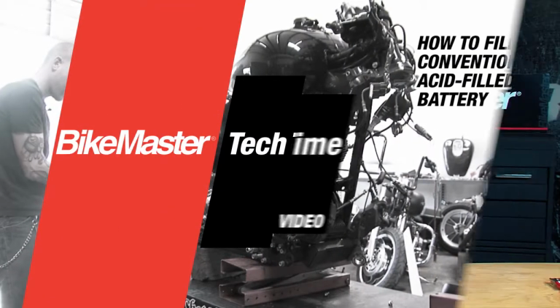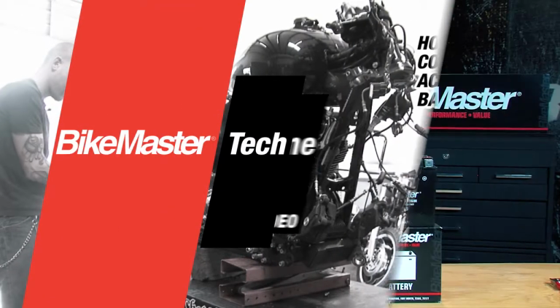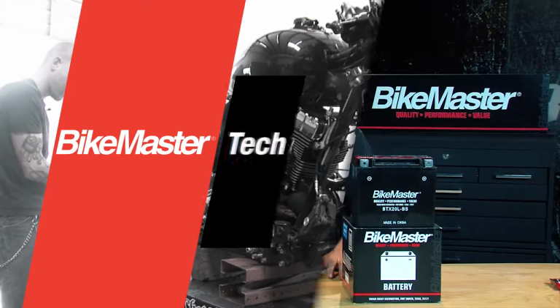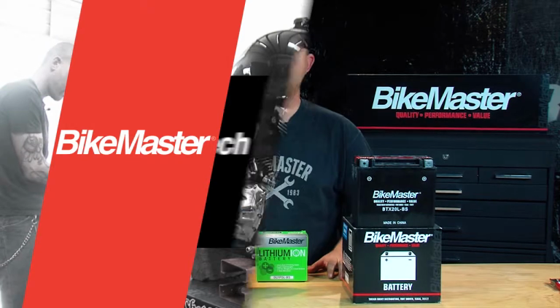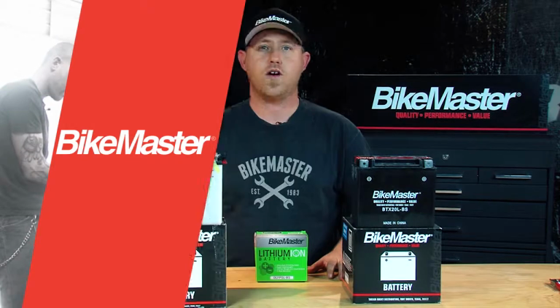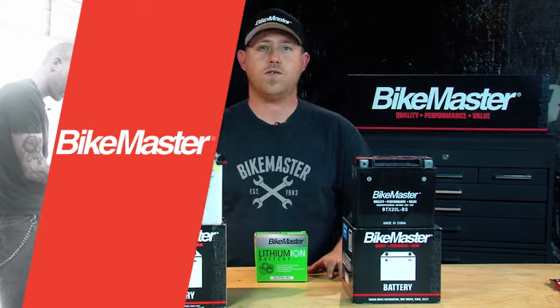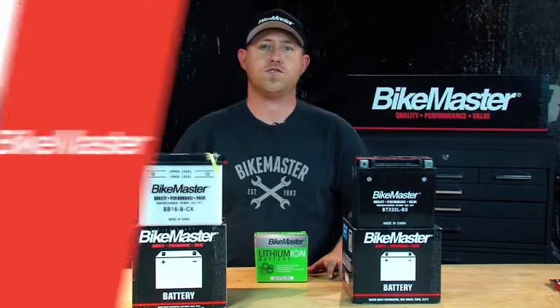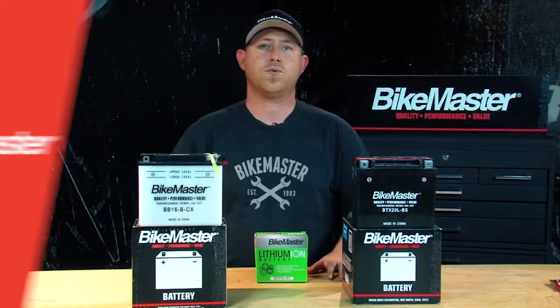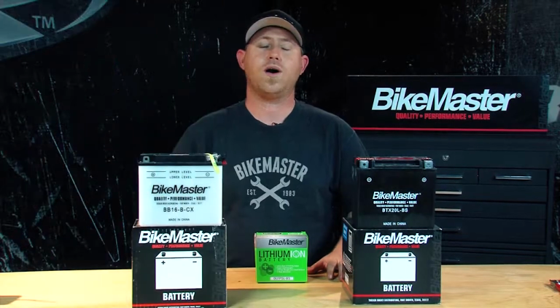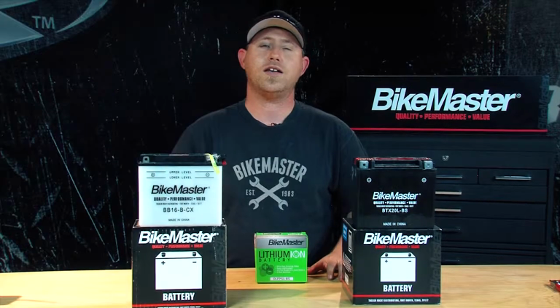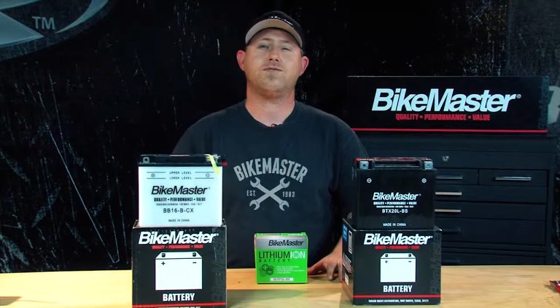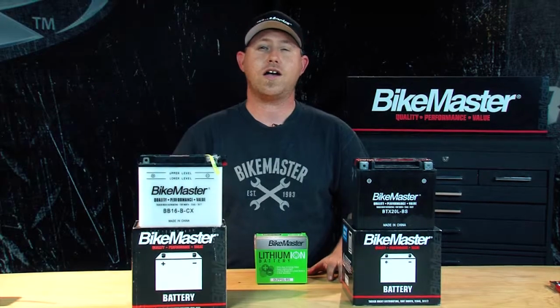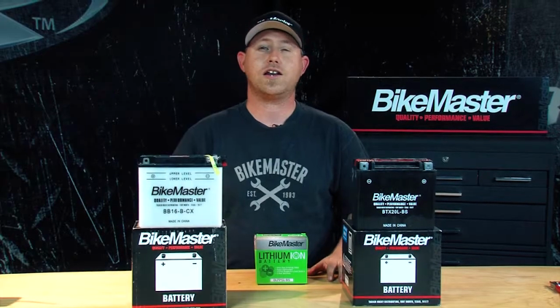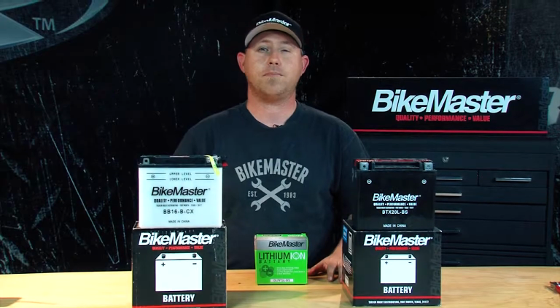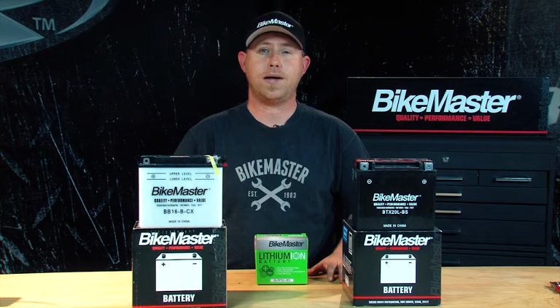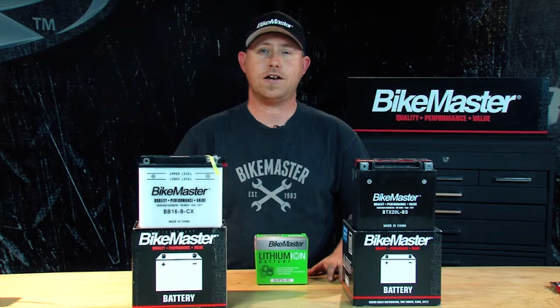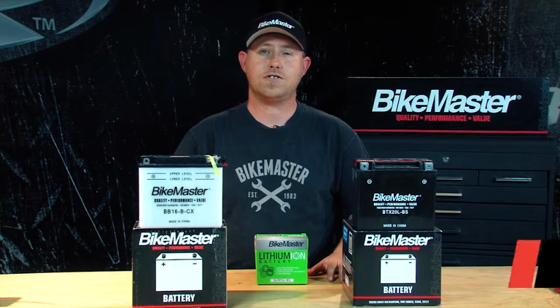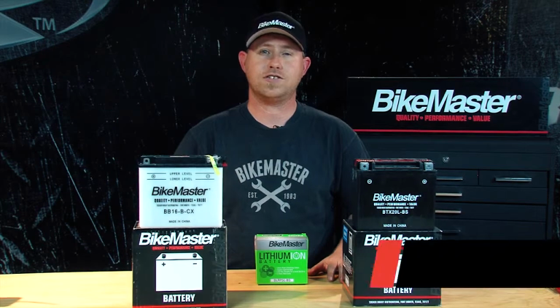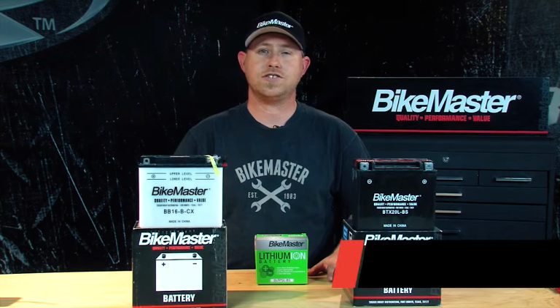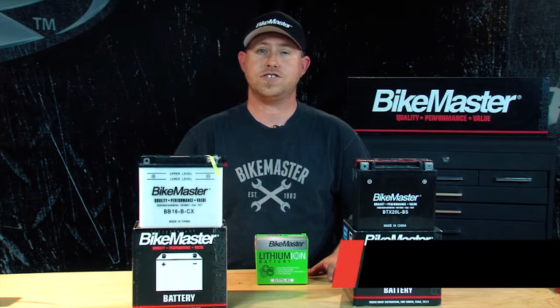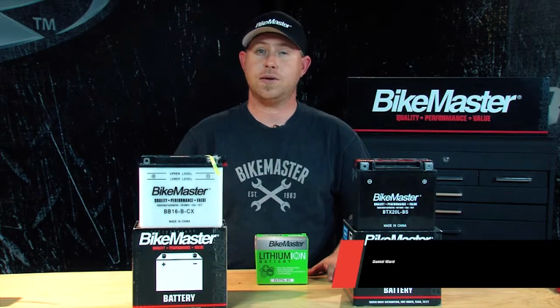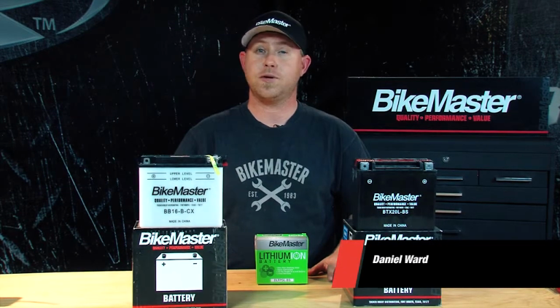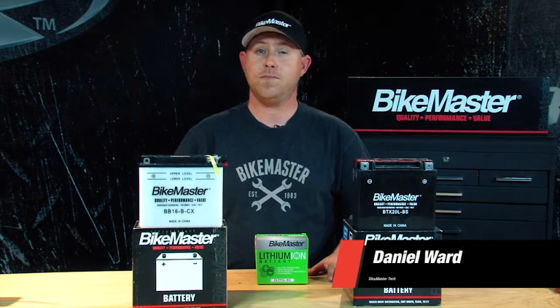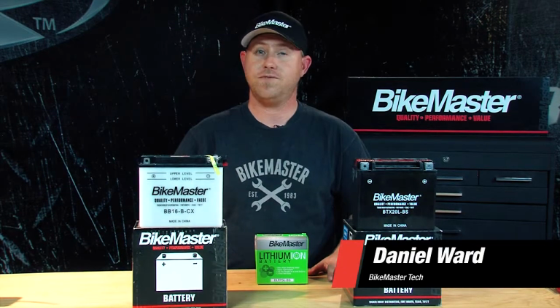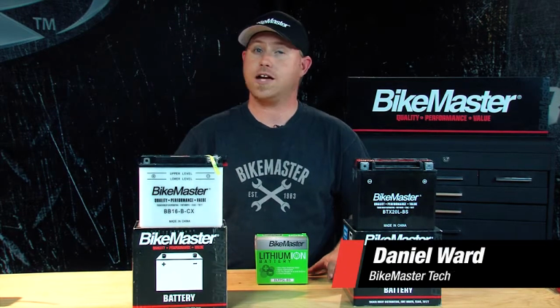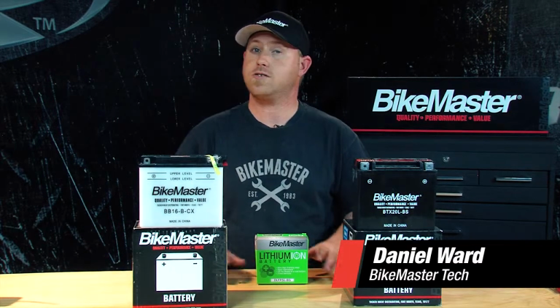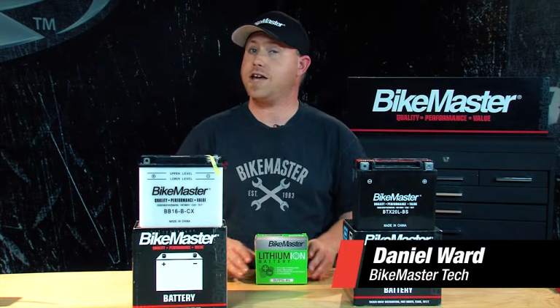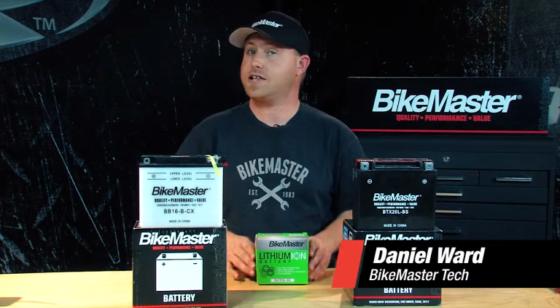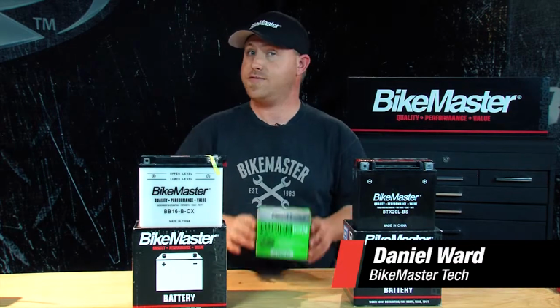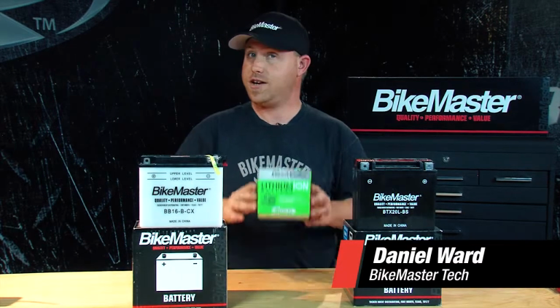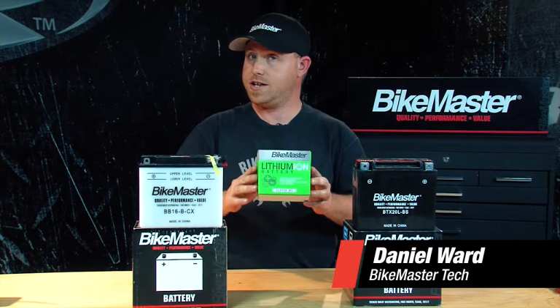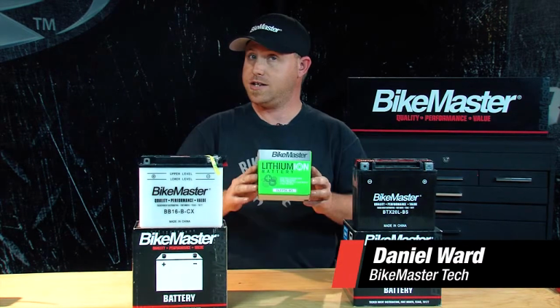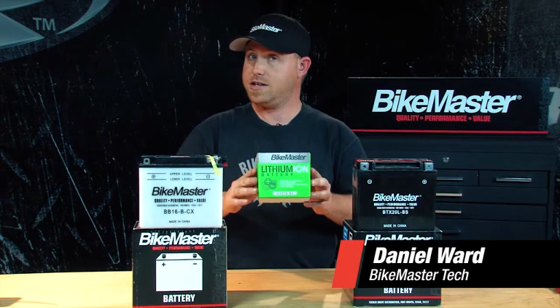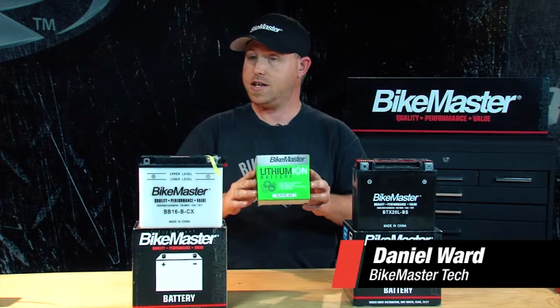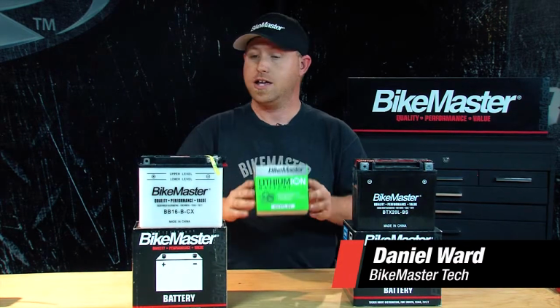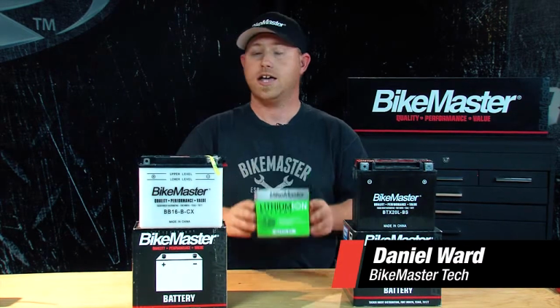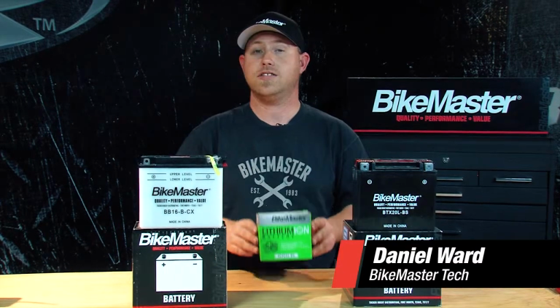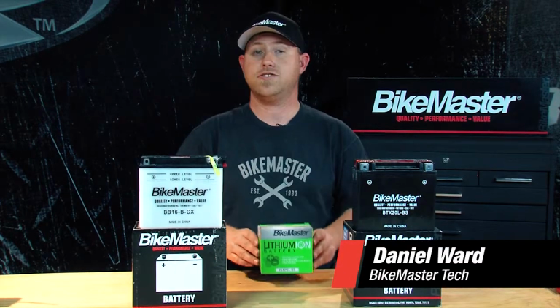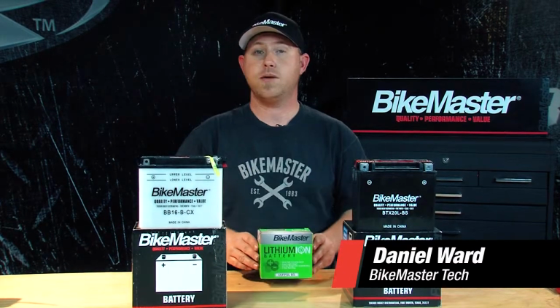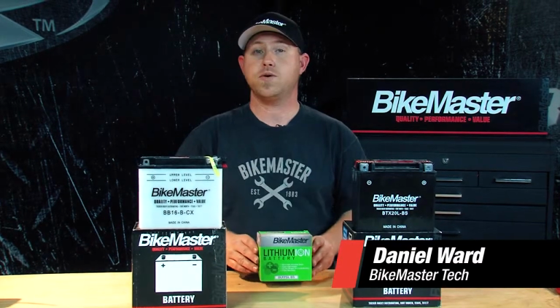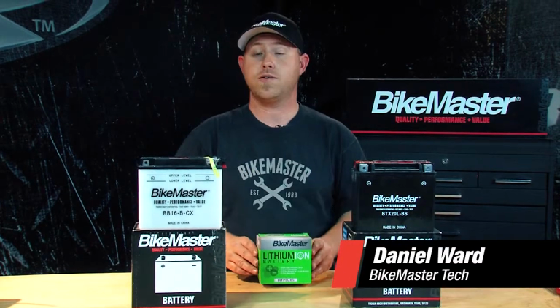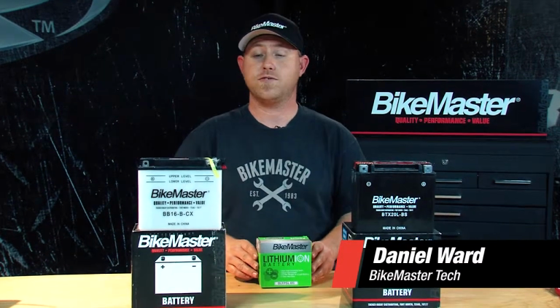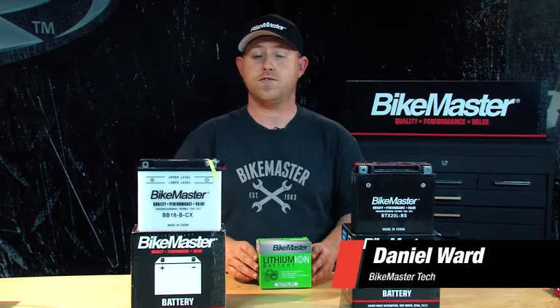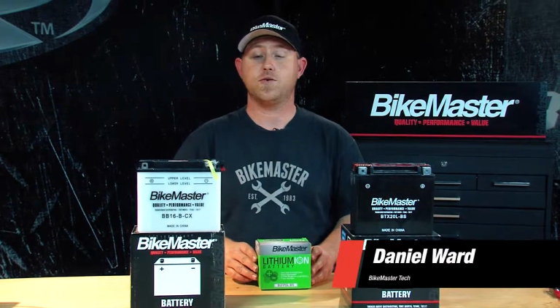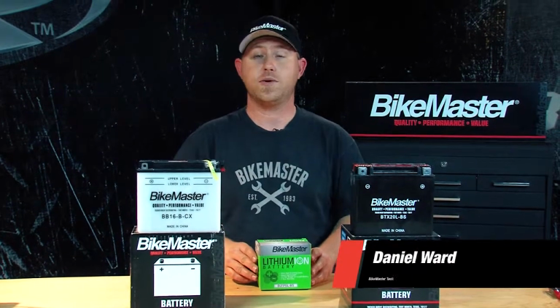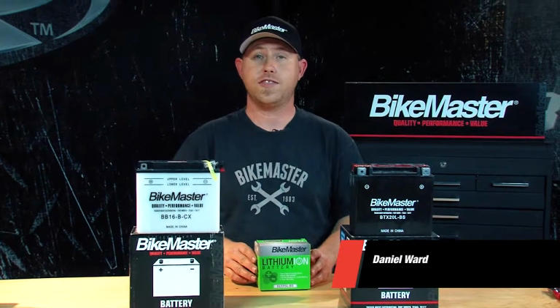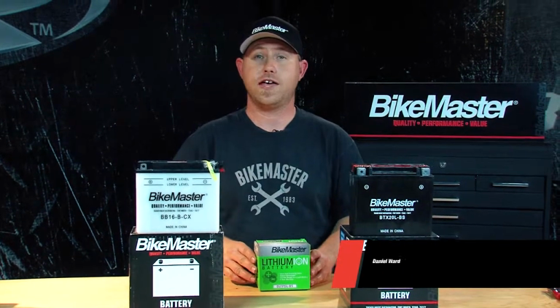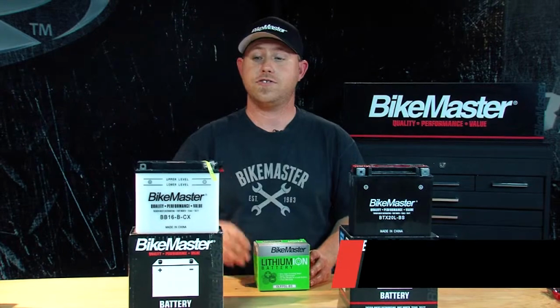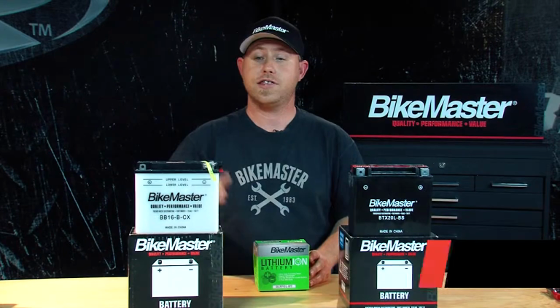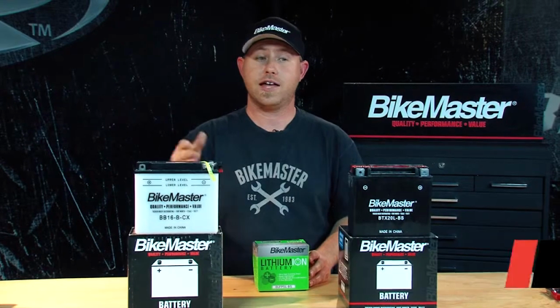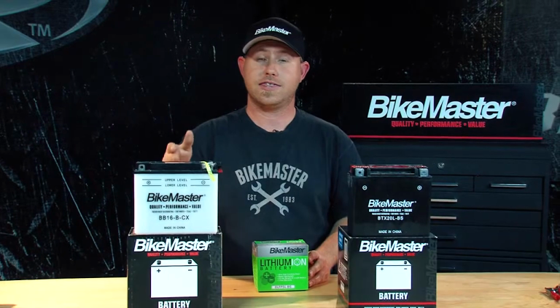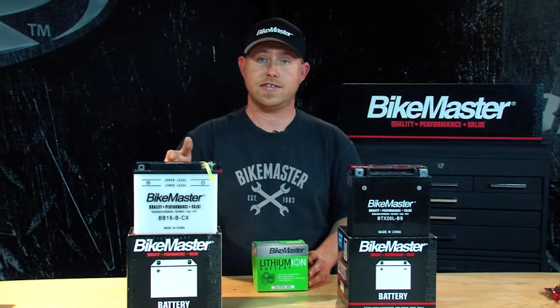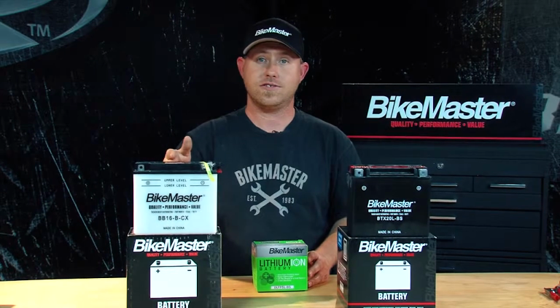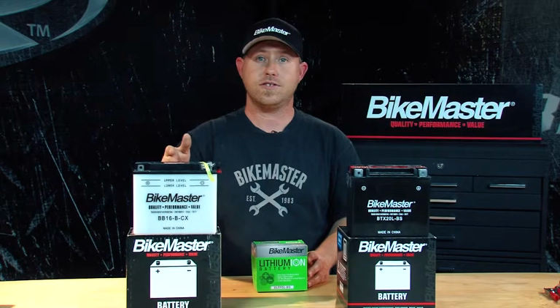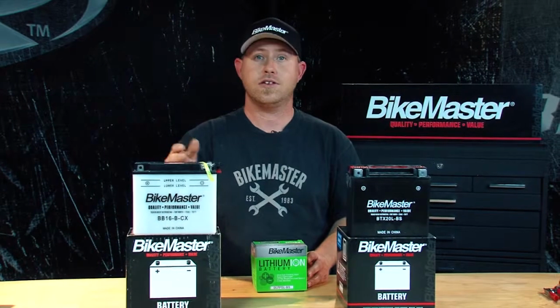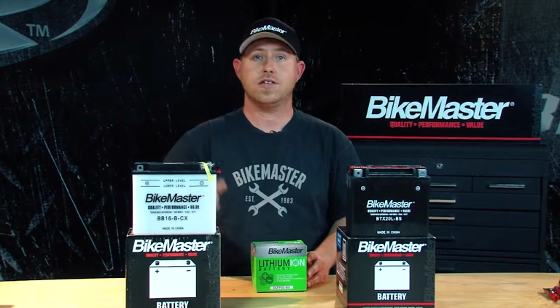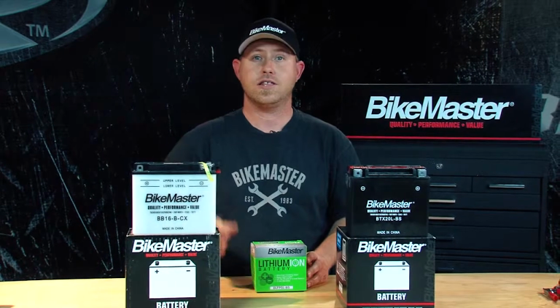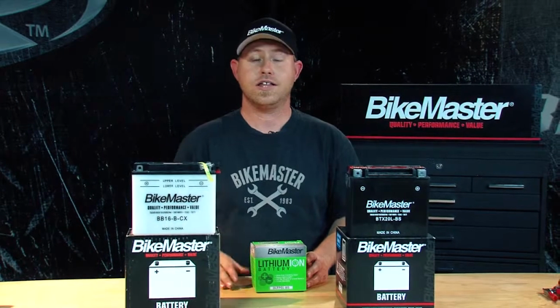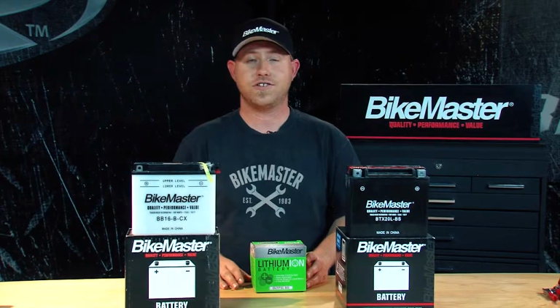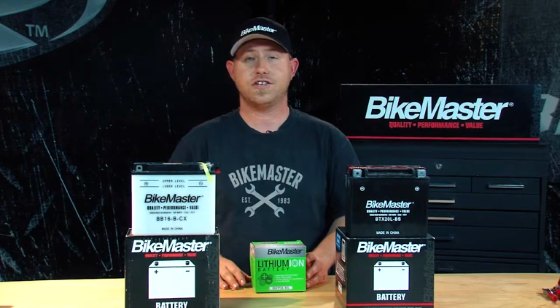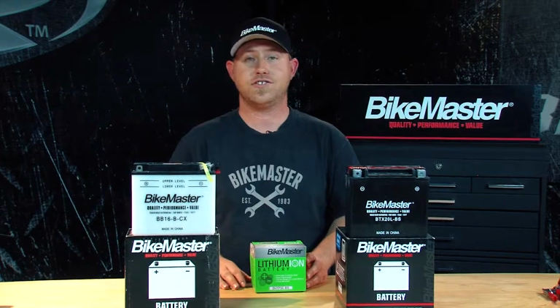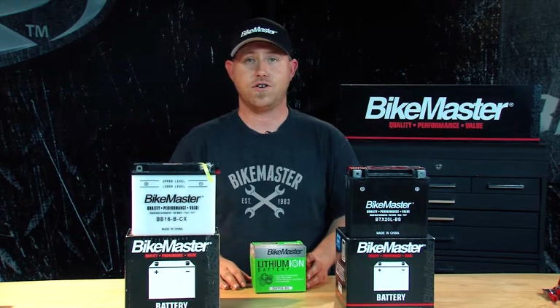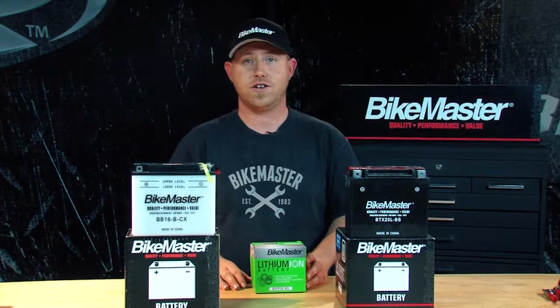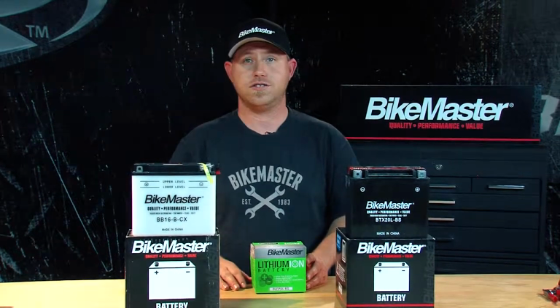BITEMASTER offers a wide variety of batteries. Some come factory activated and some you have to fill with acid like these. Let's get started.